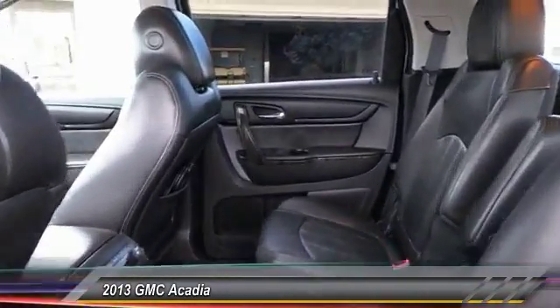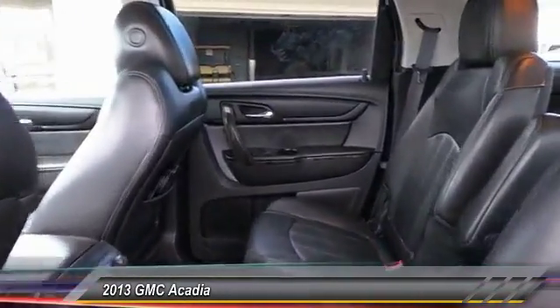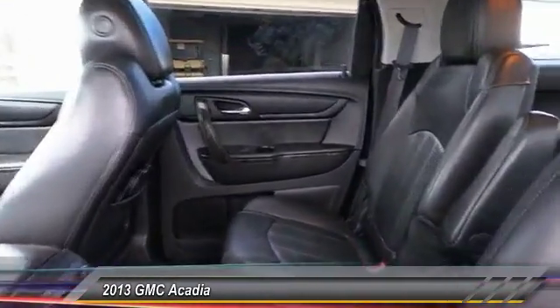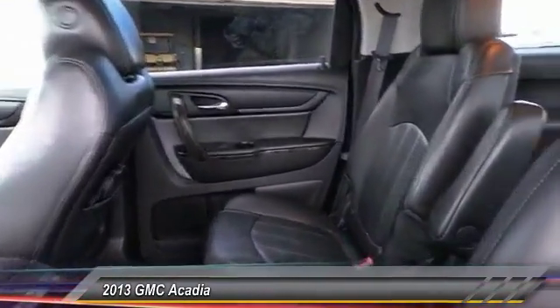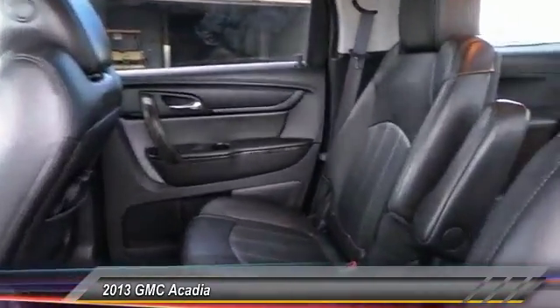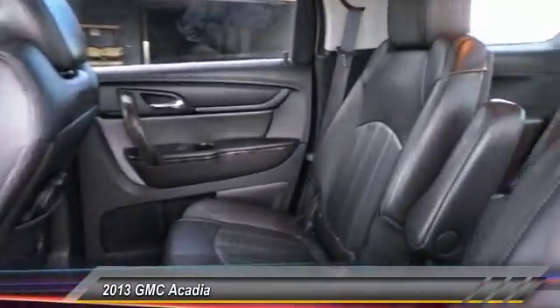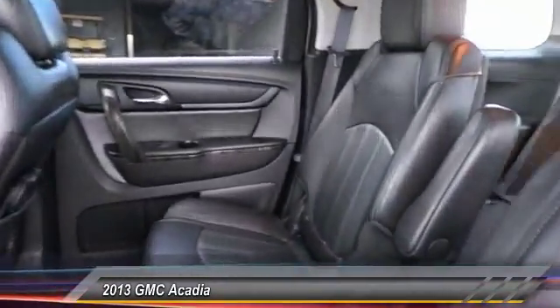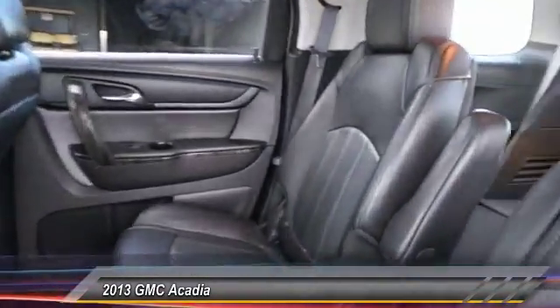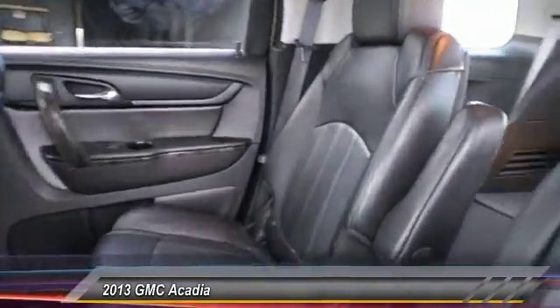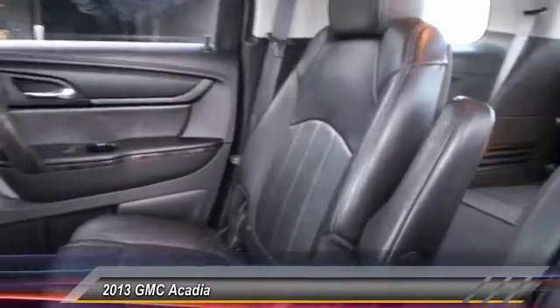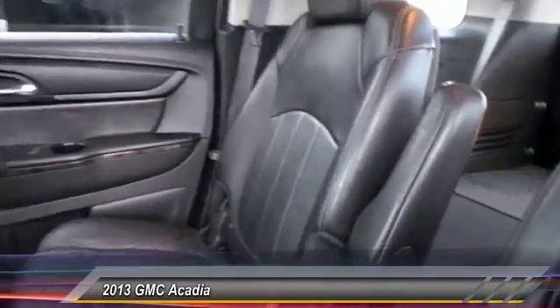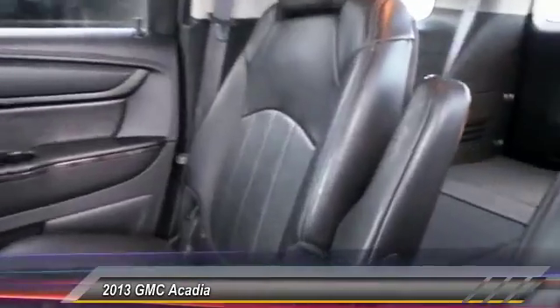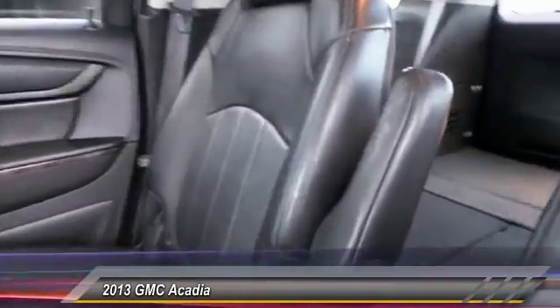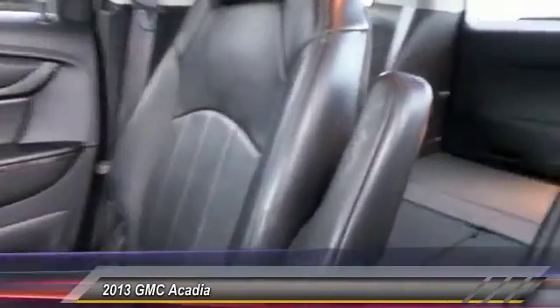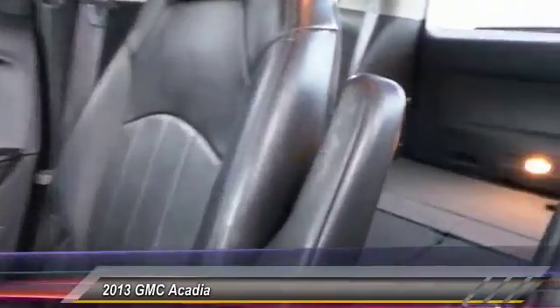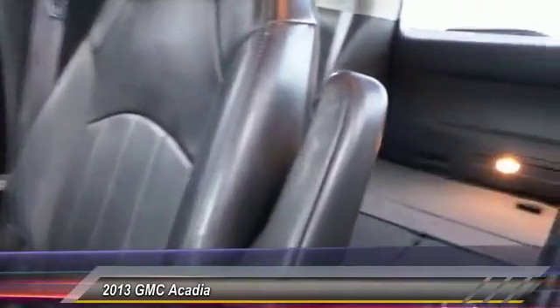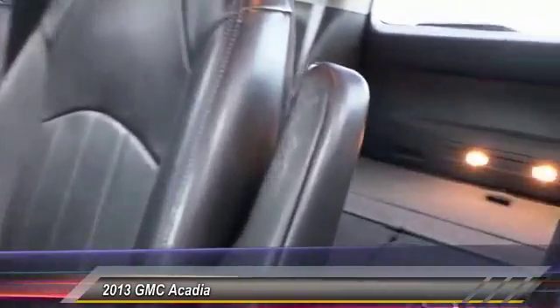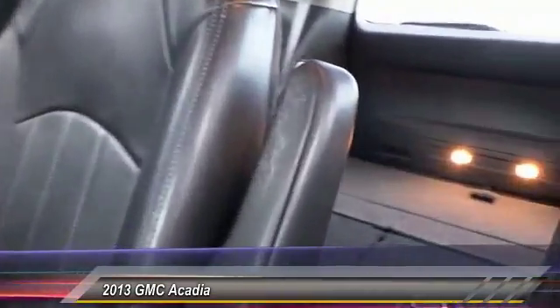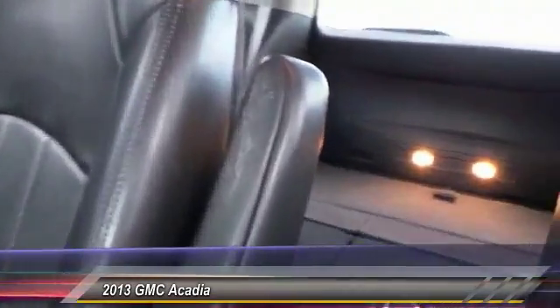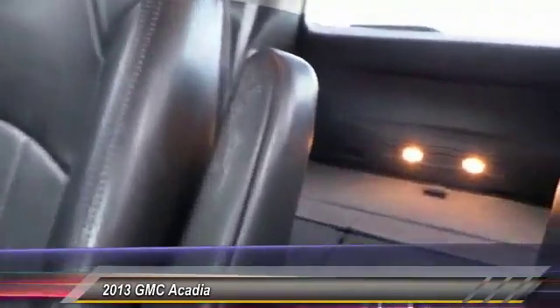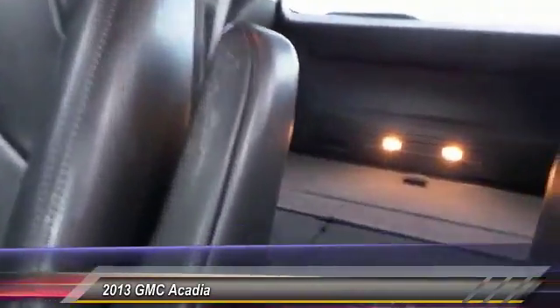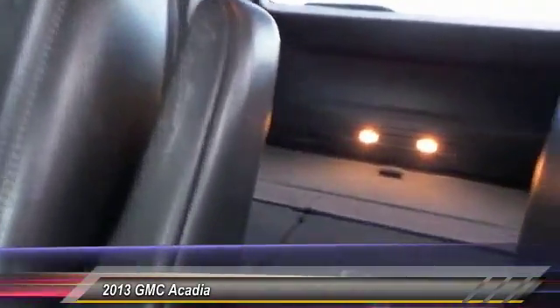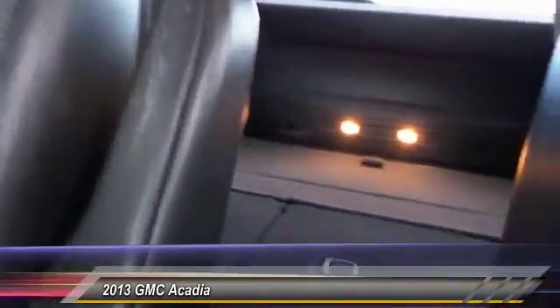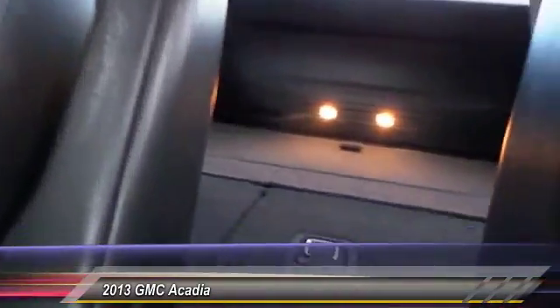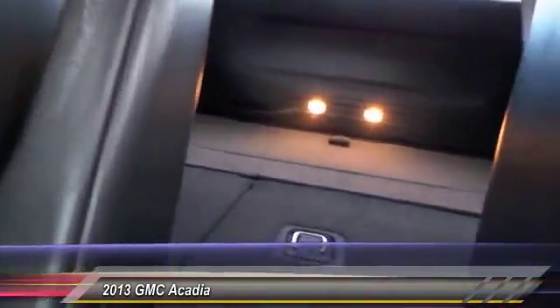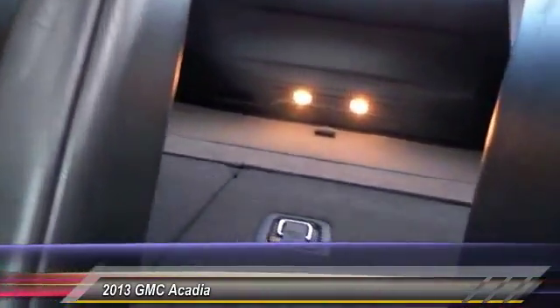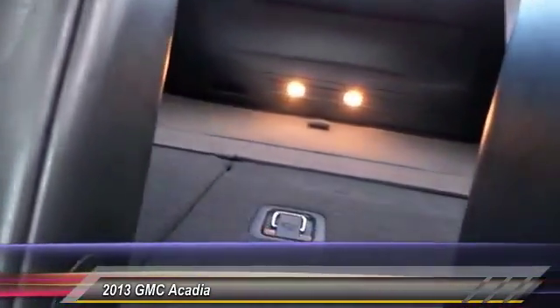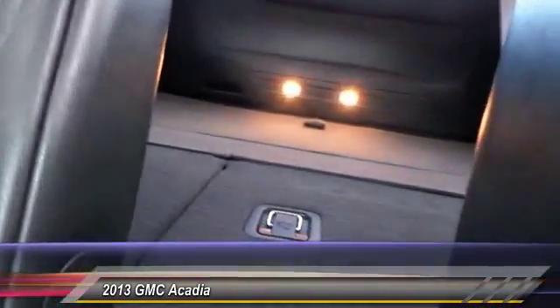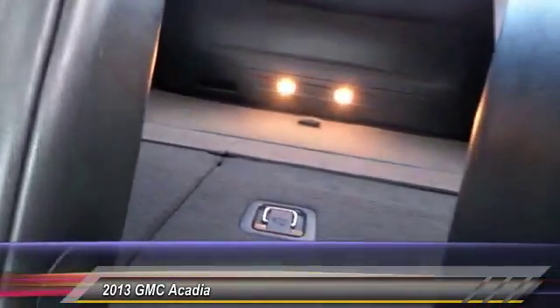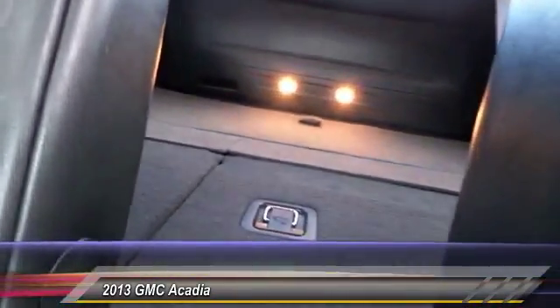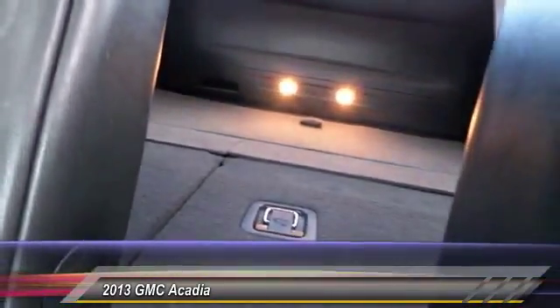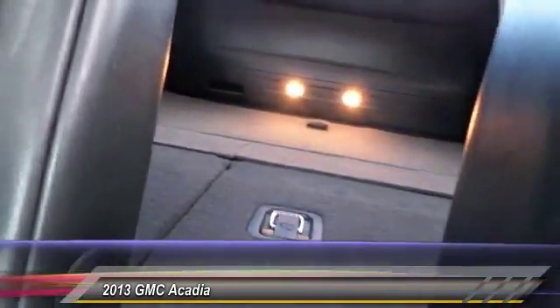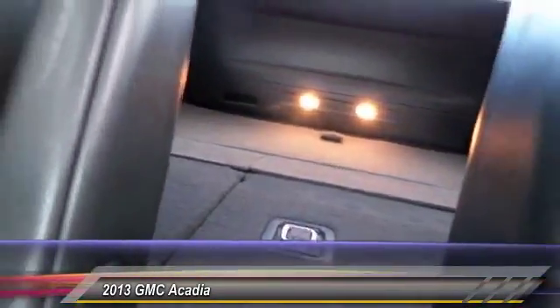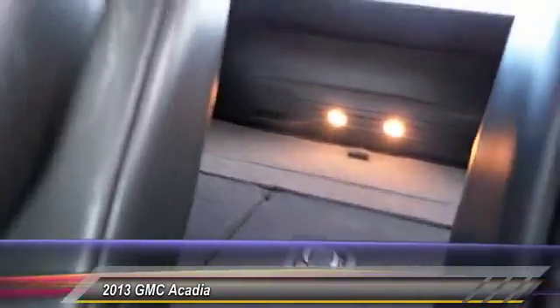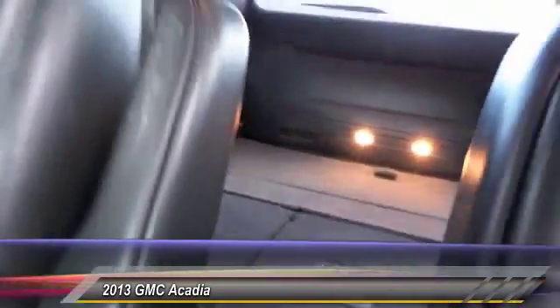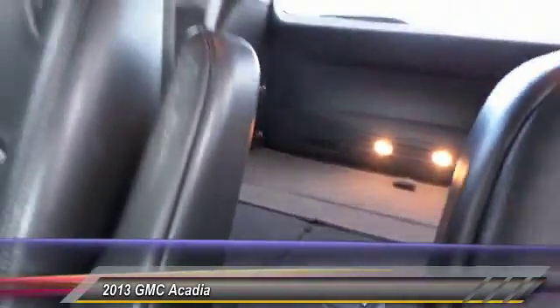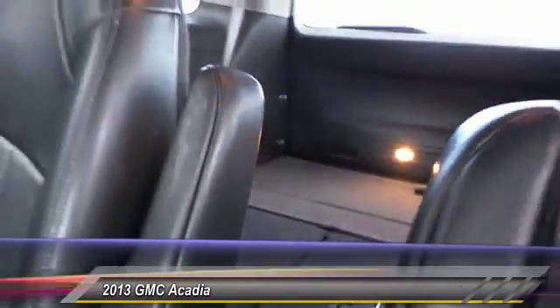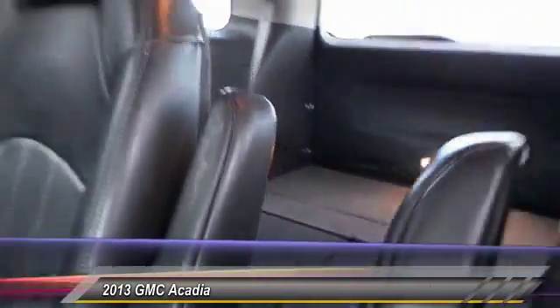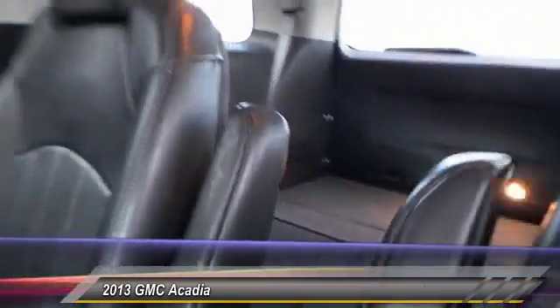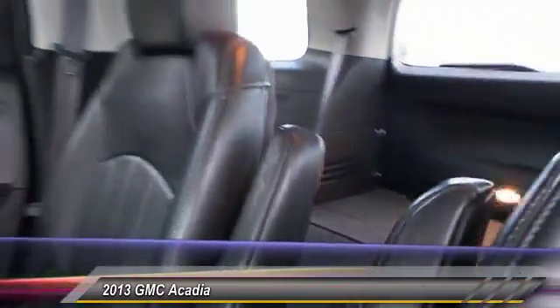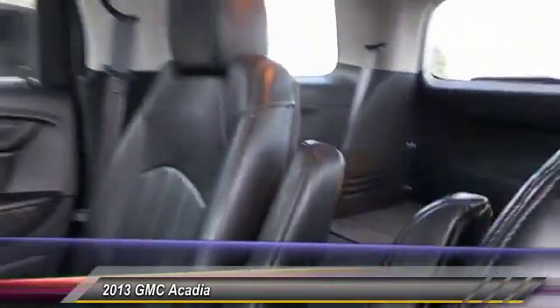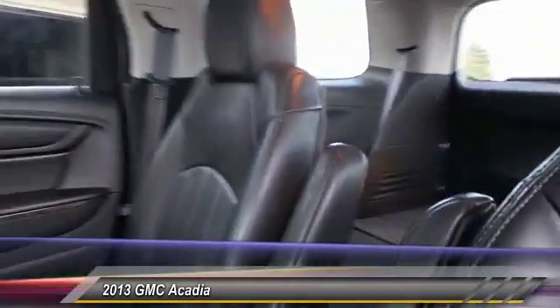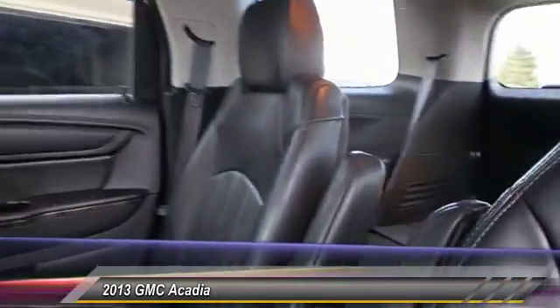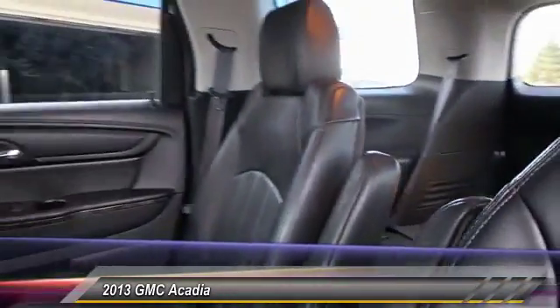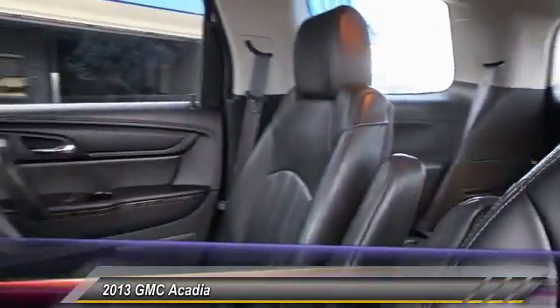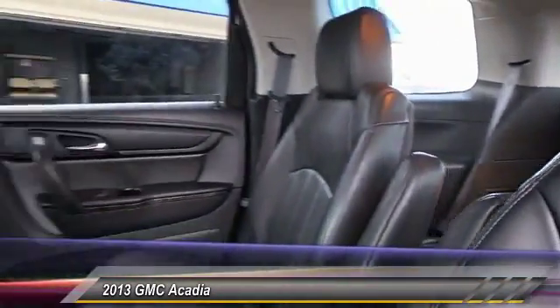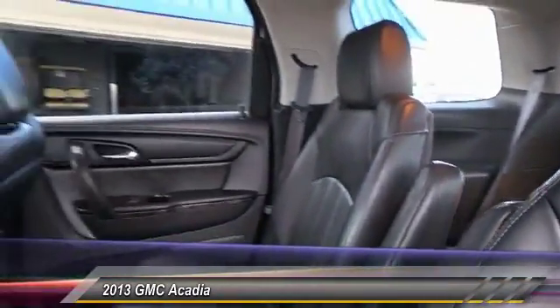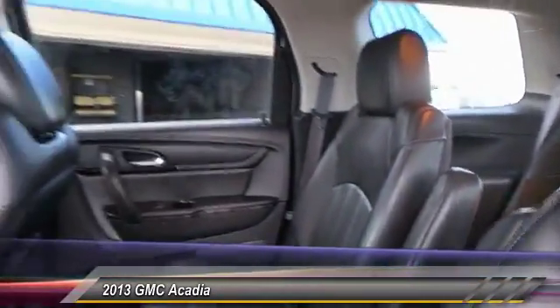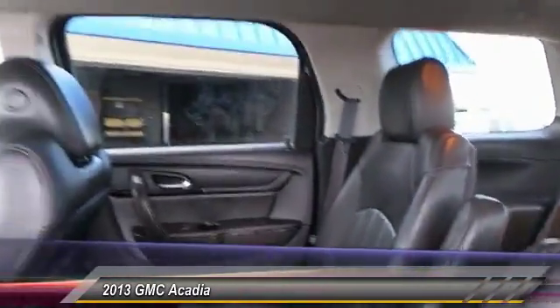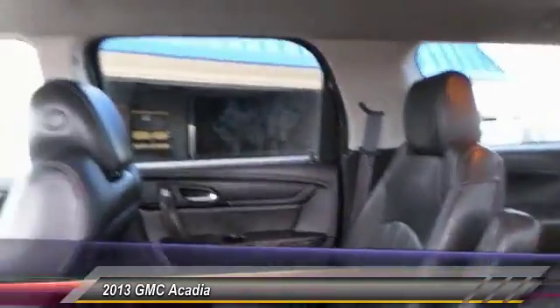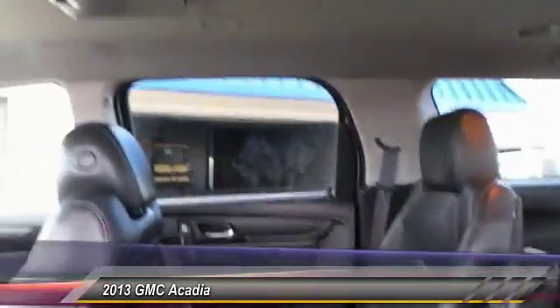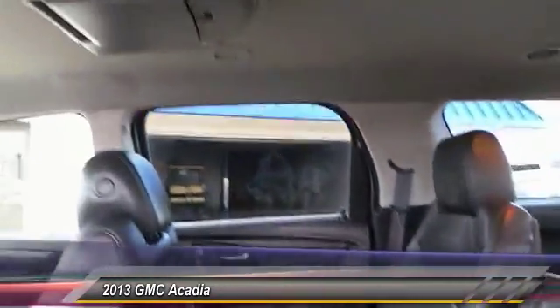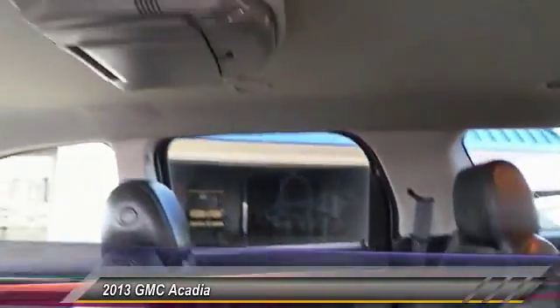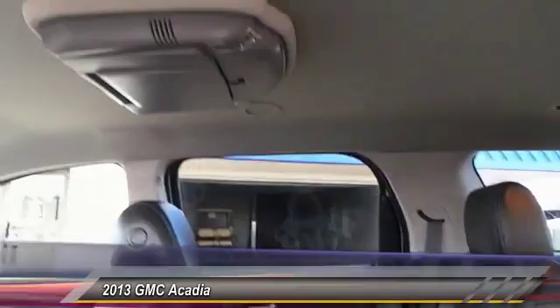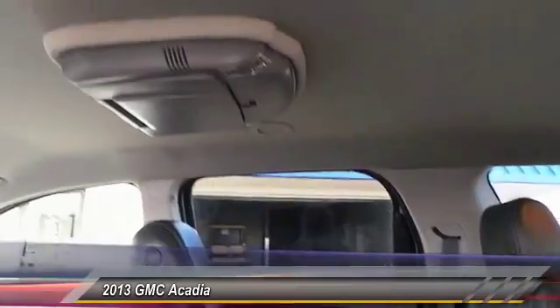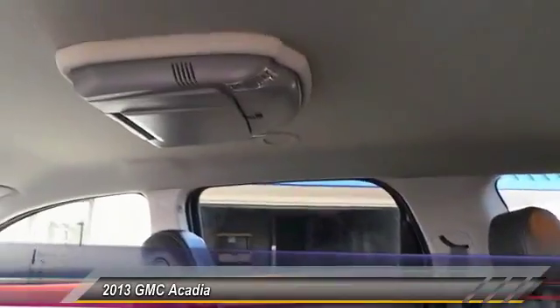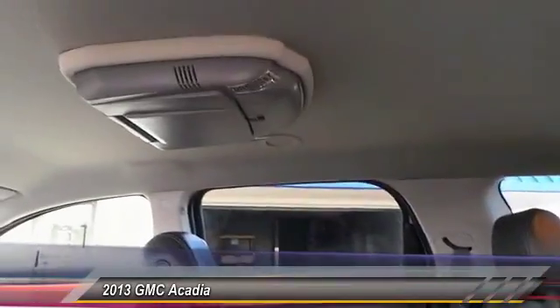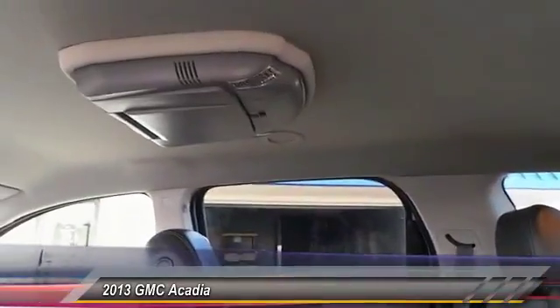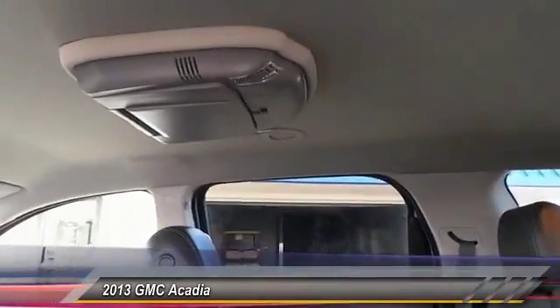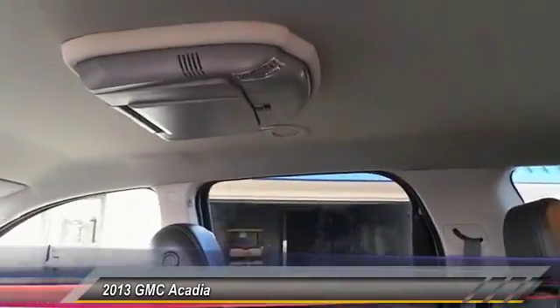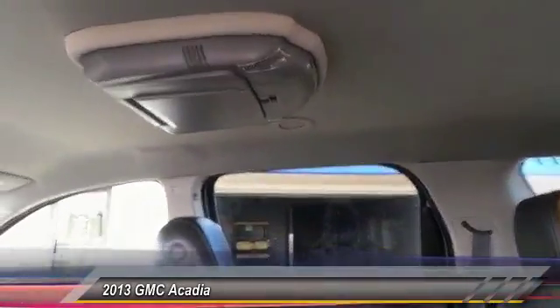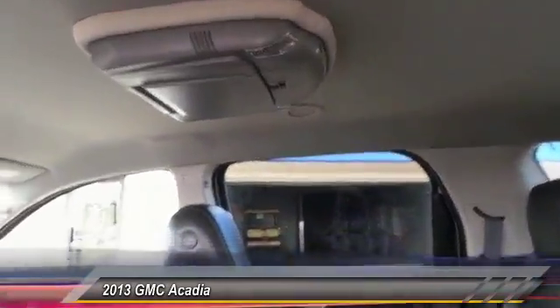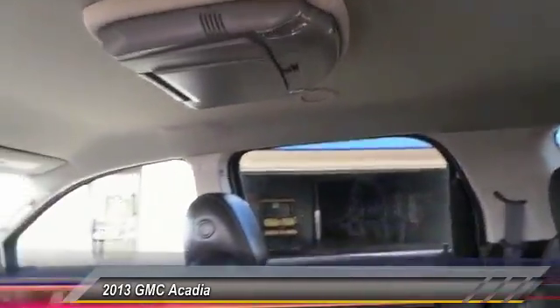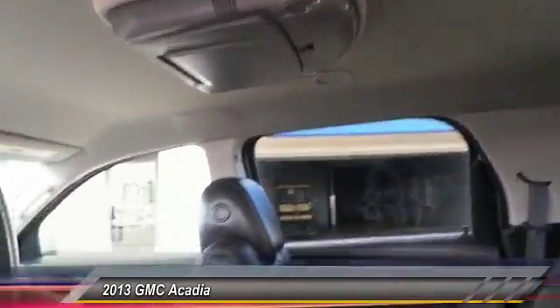Take this vehicle for a spin and see why so many shoppers are now proud owners. Let's go.